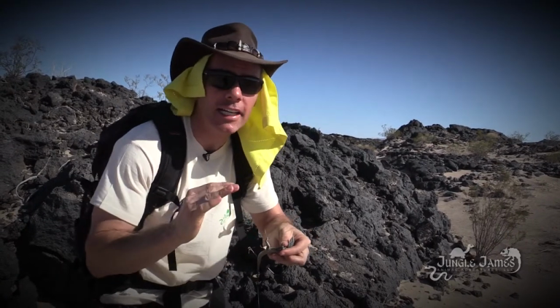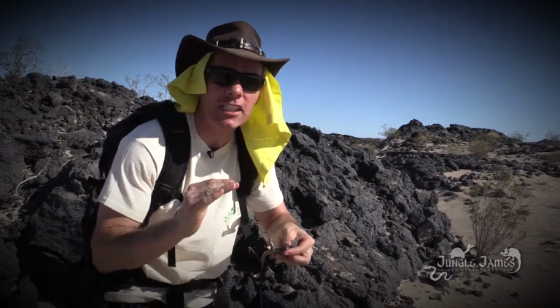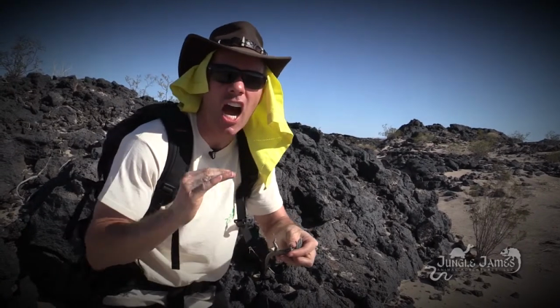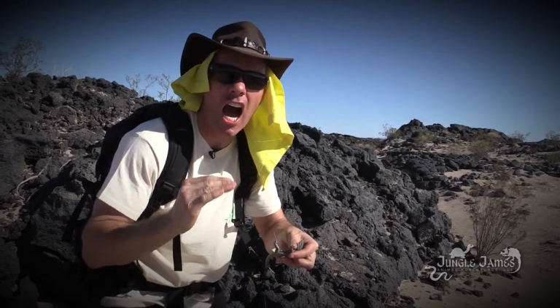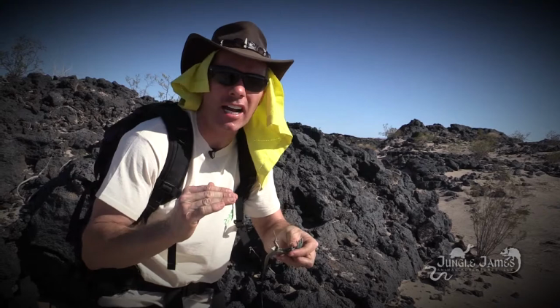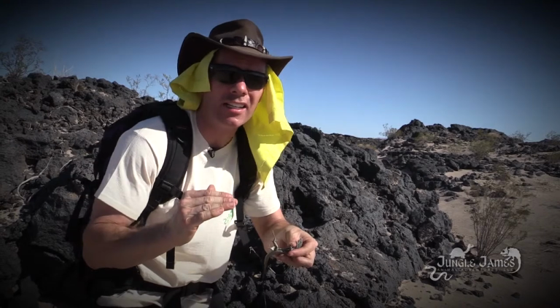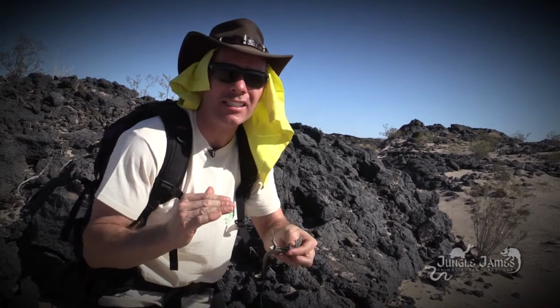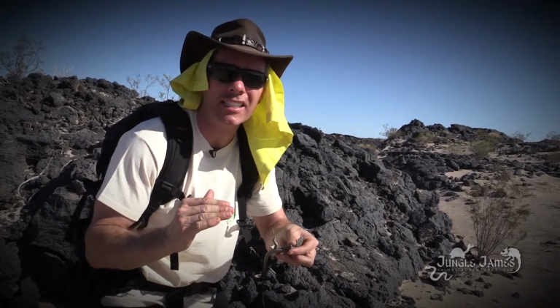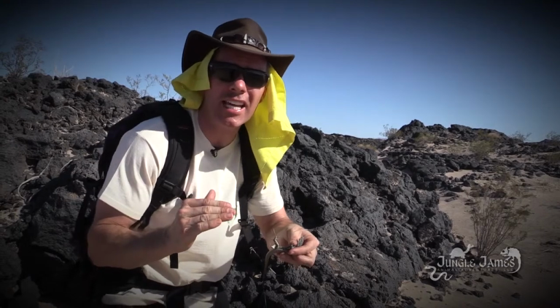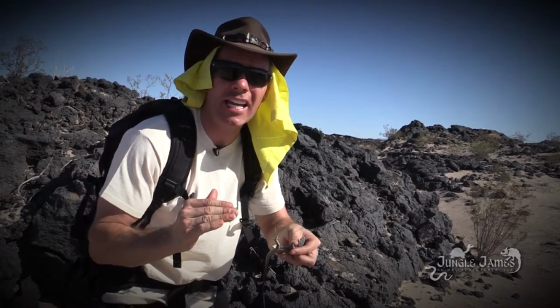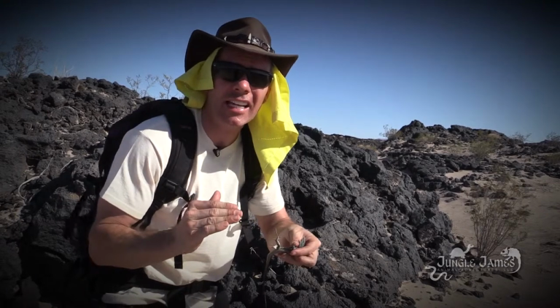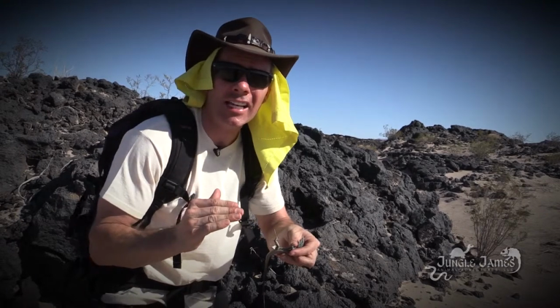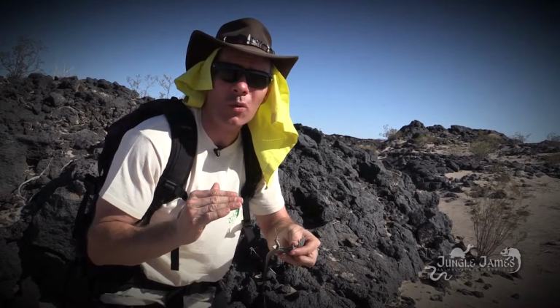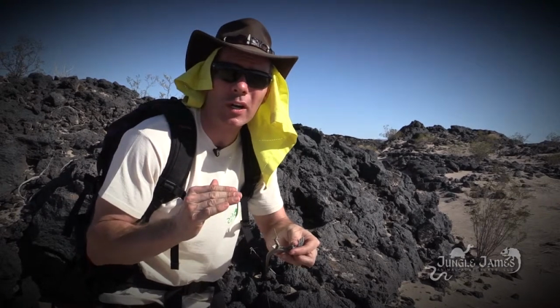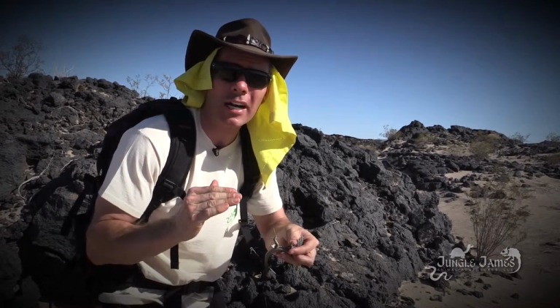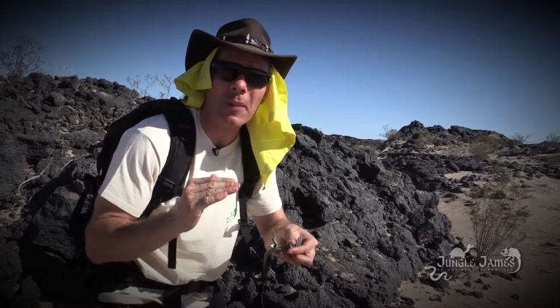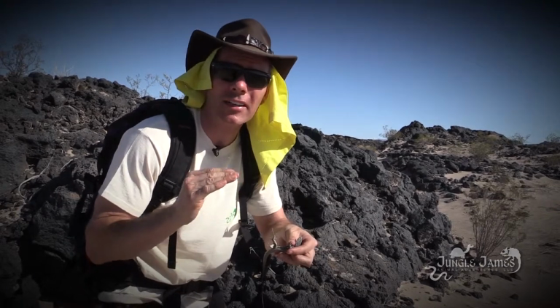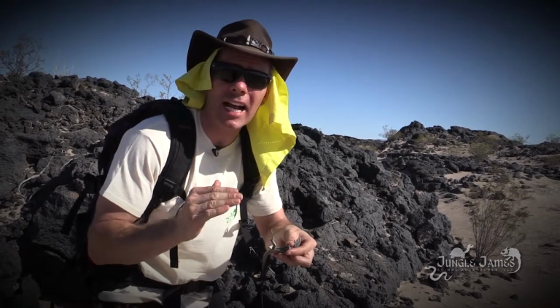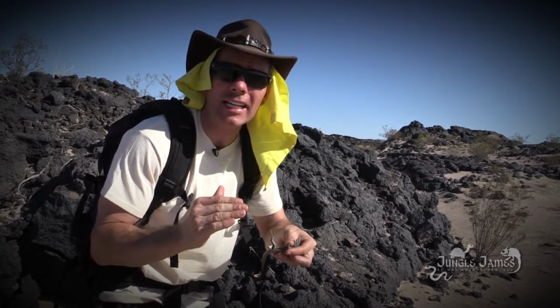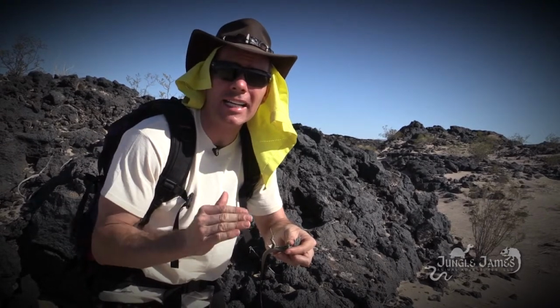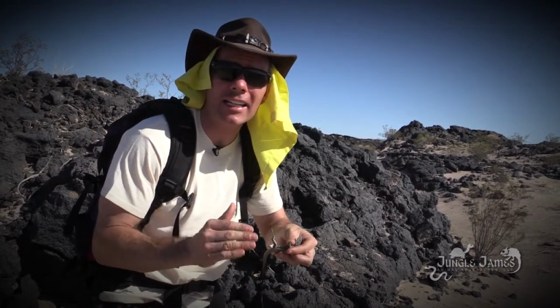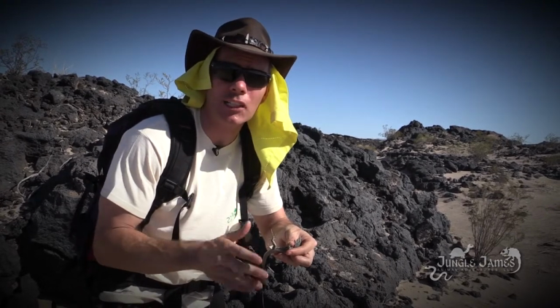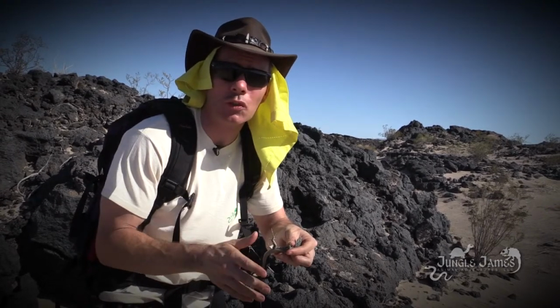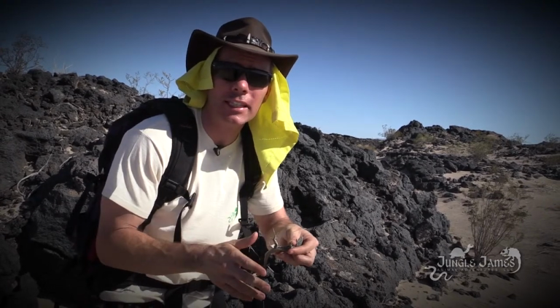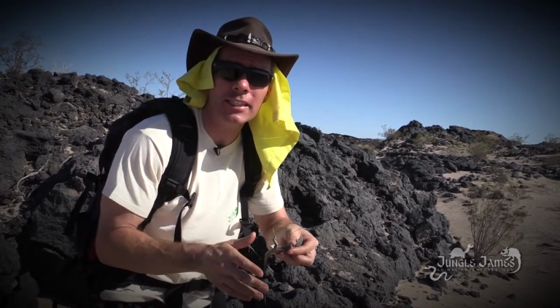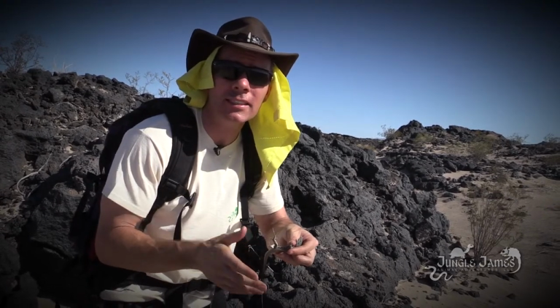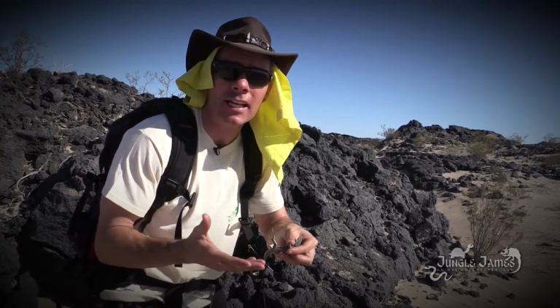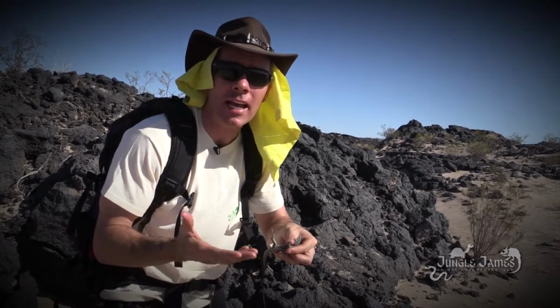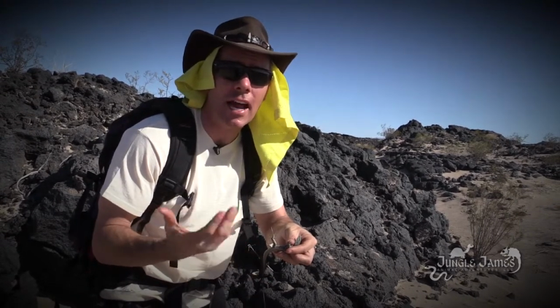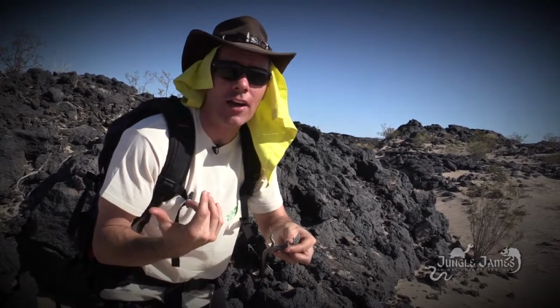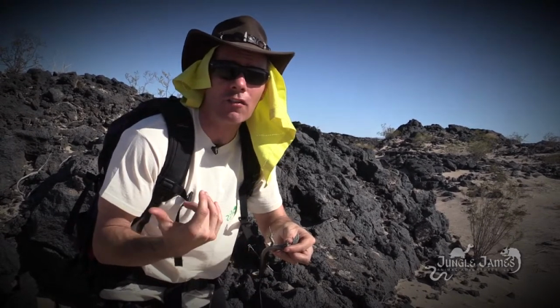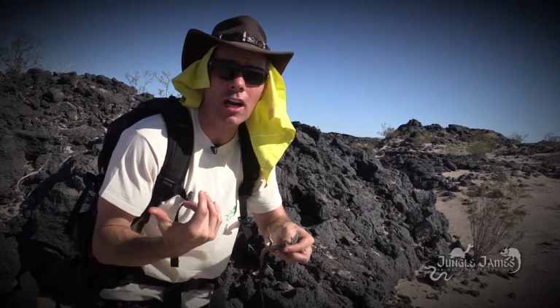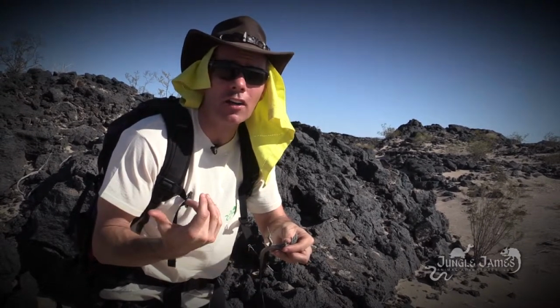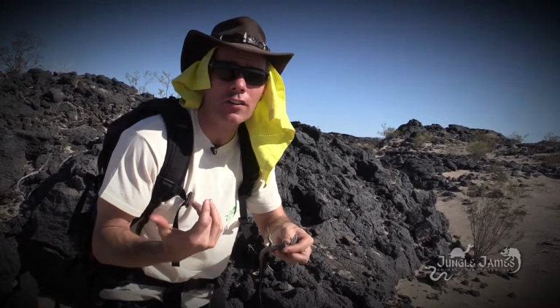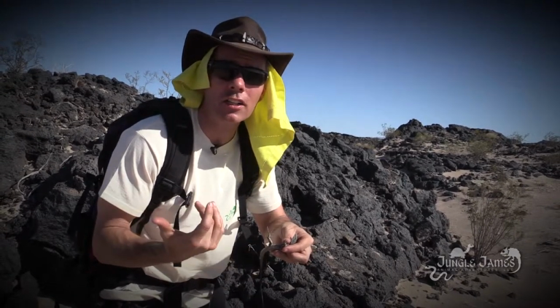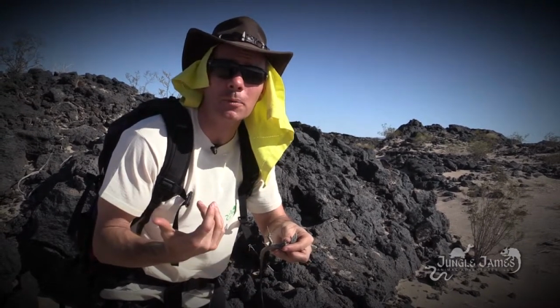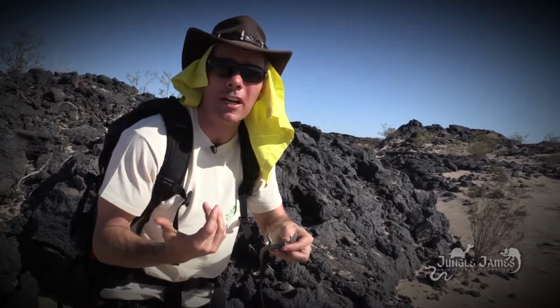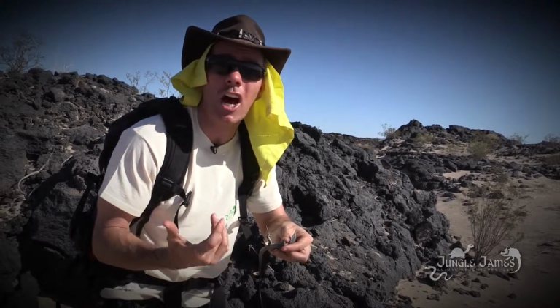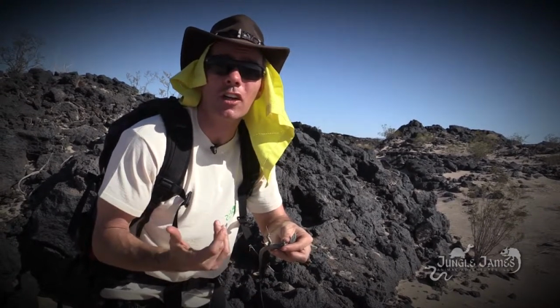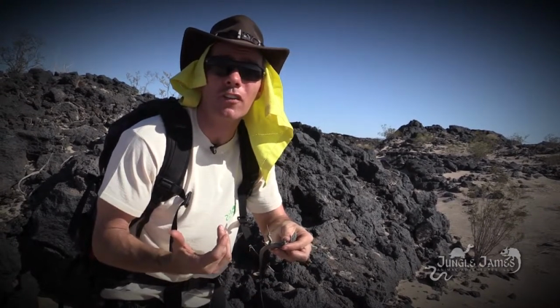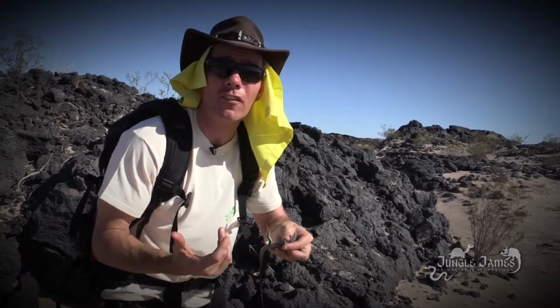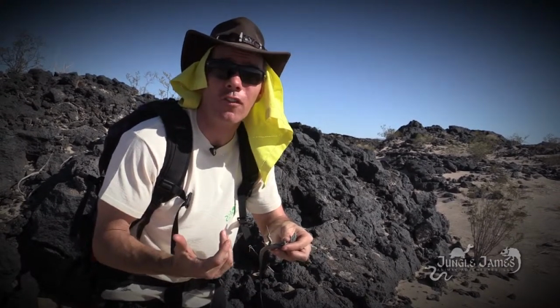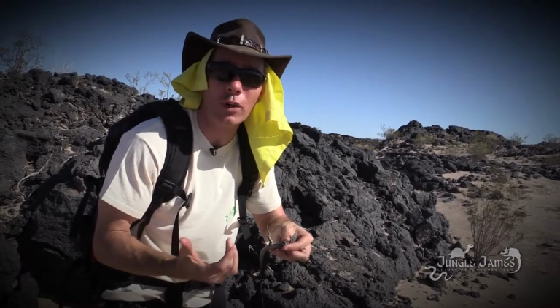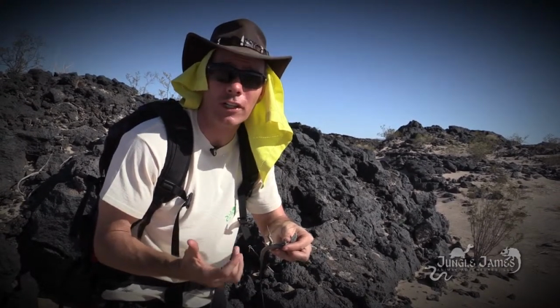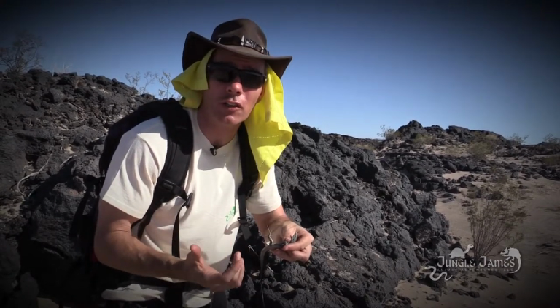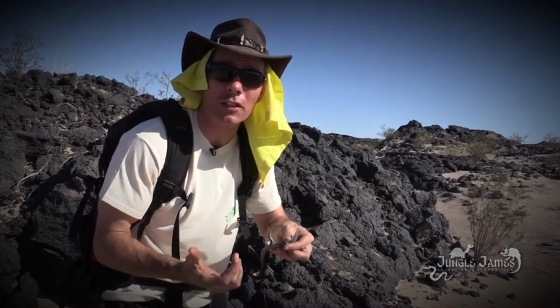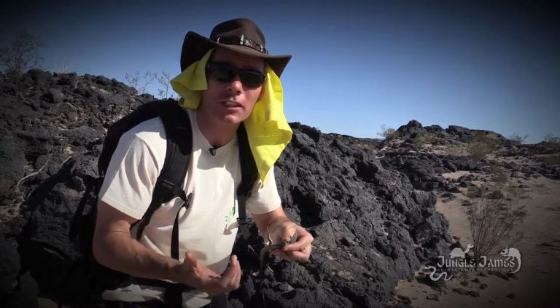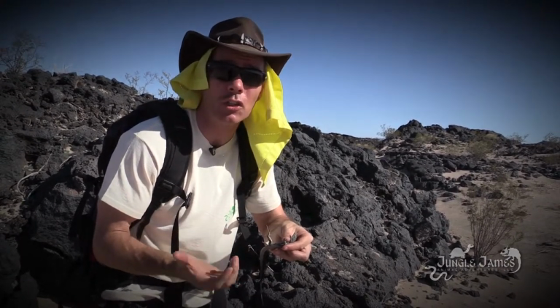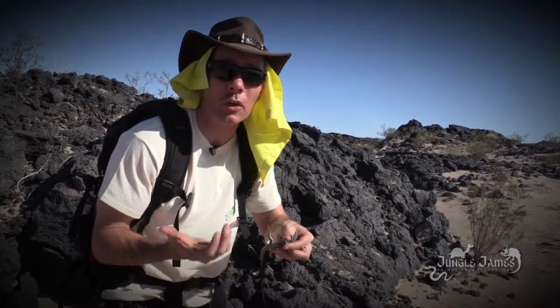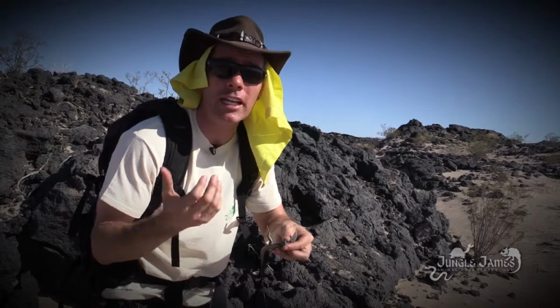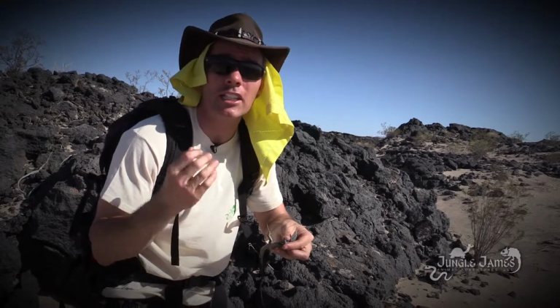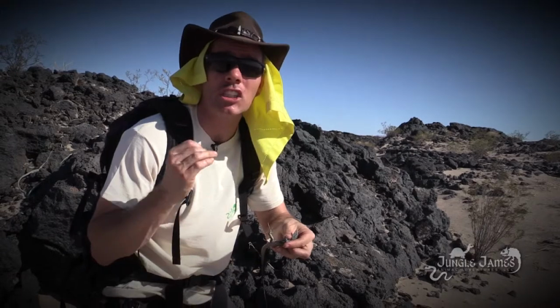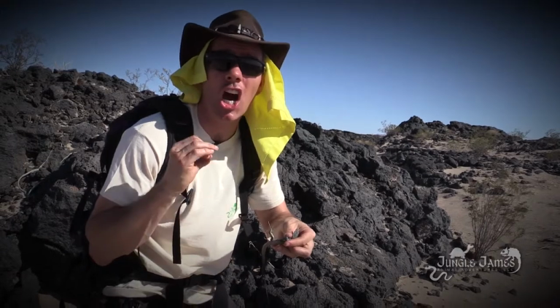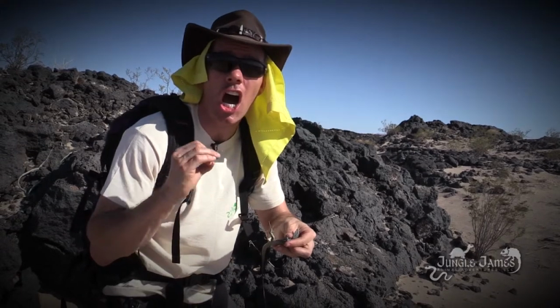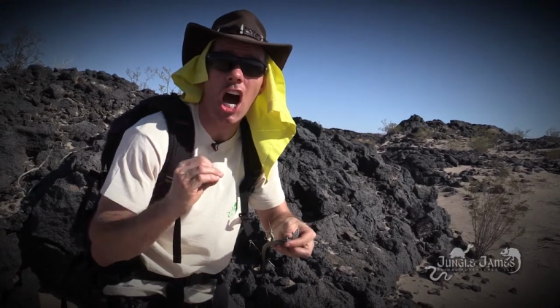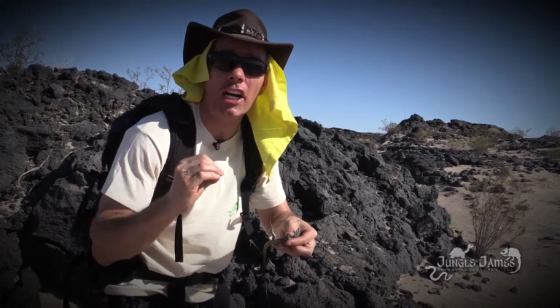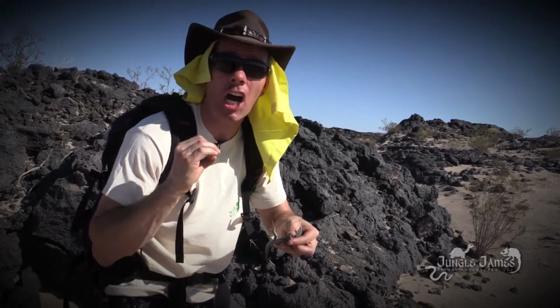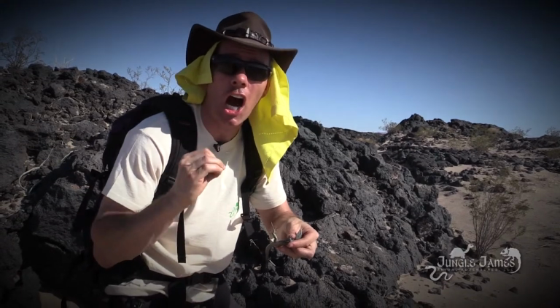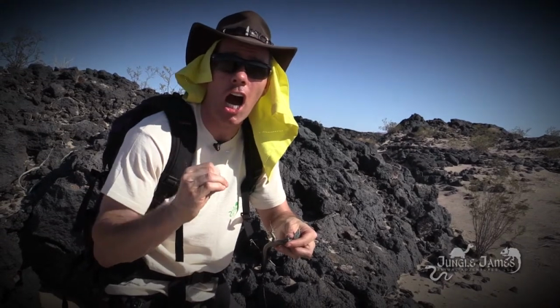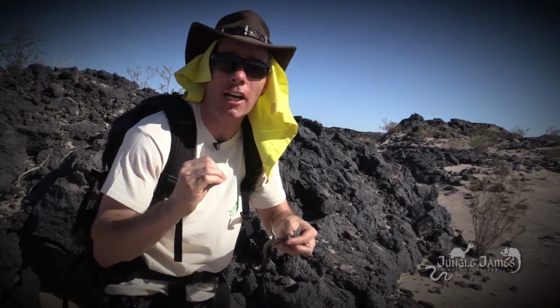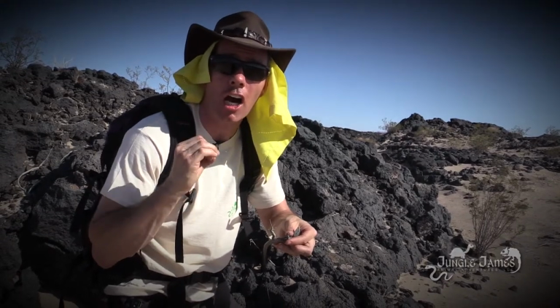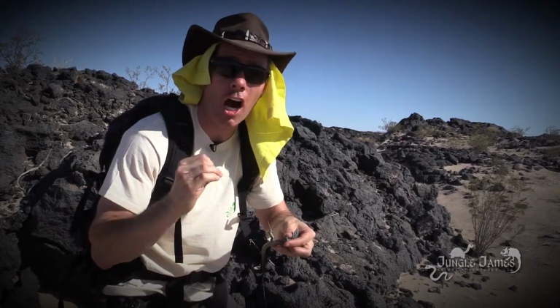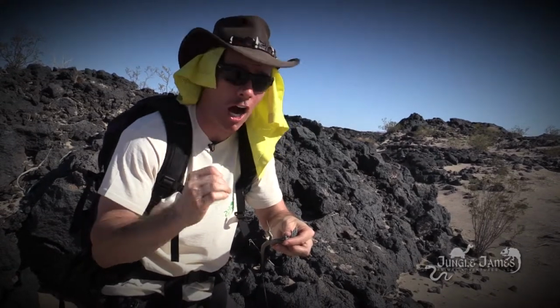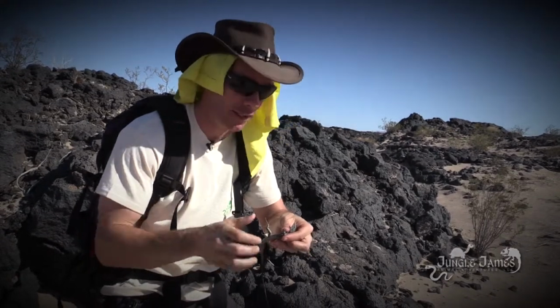It gets hot. Today we're at about 99 degrees and that rock over there is about 140 degrees. So it is hot, hot, hot.